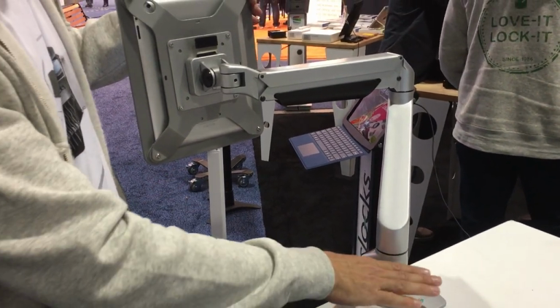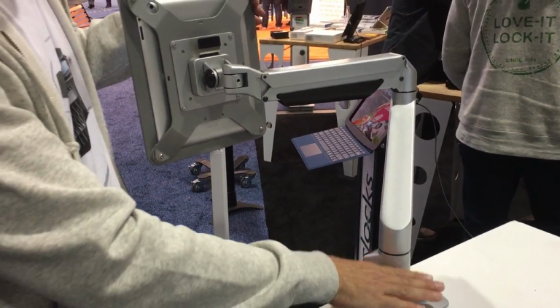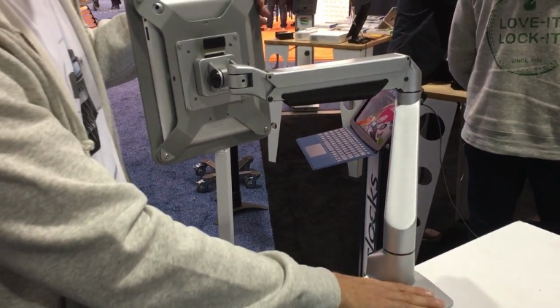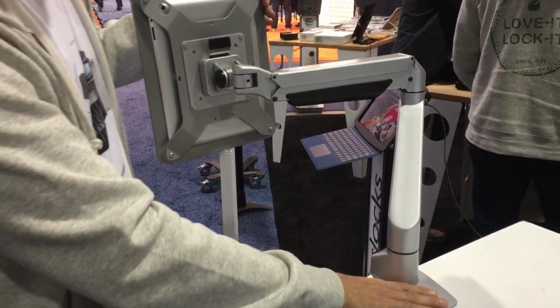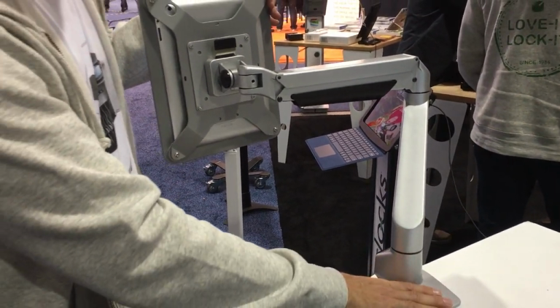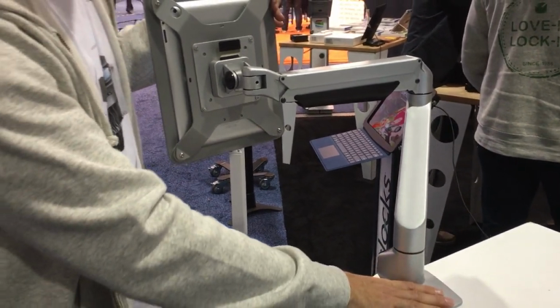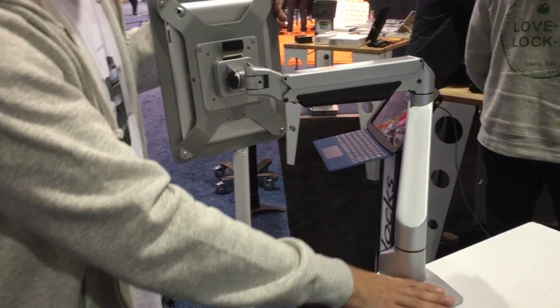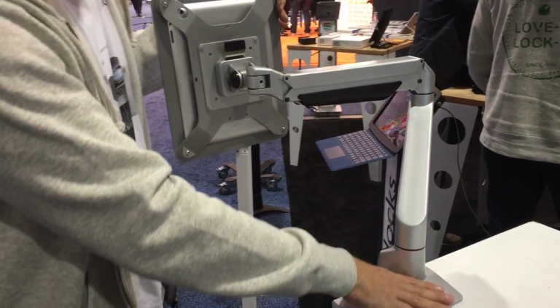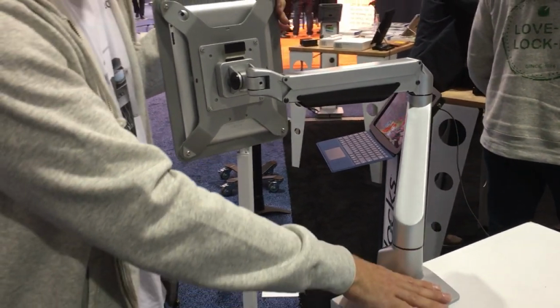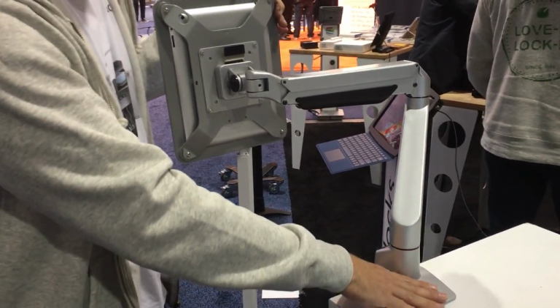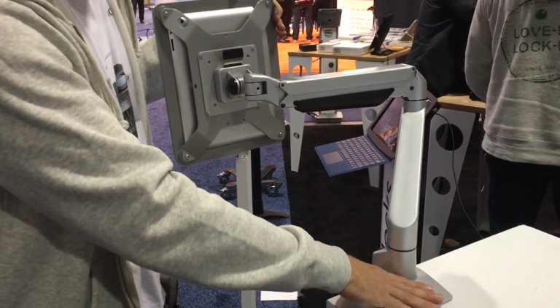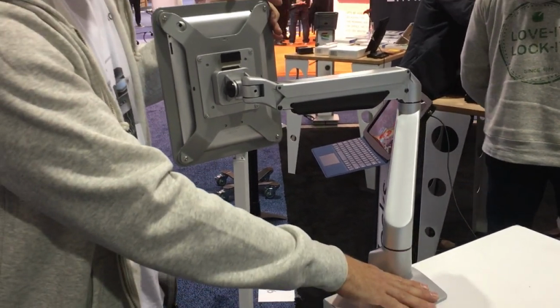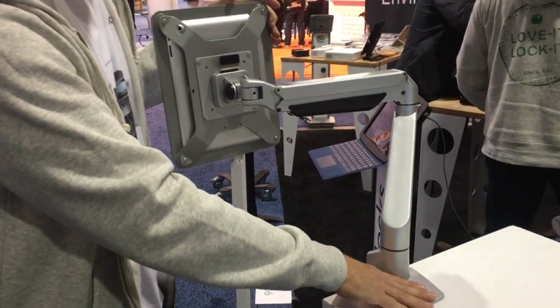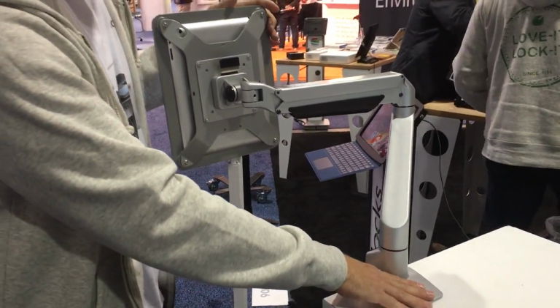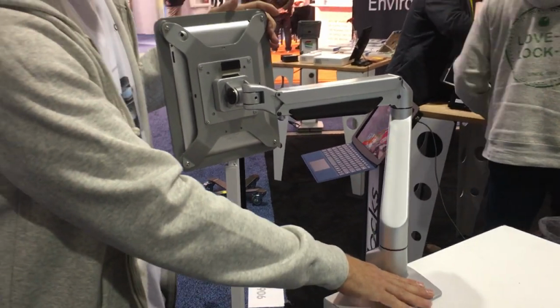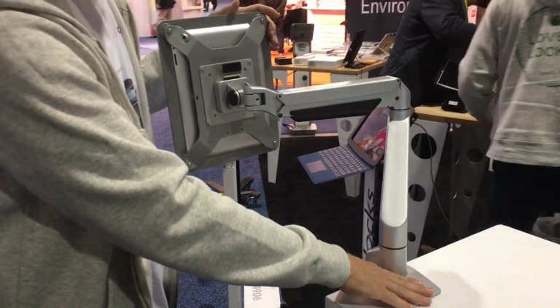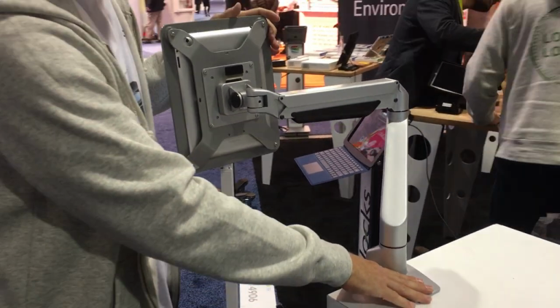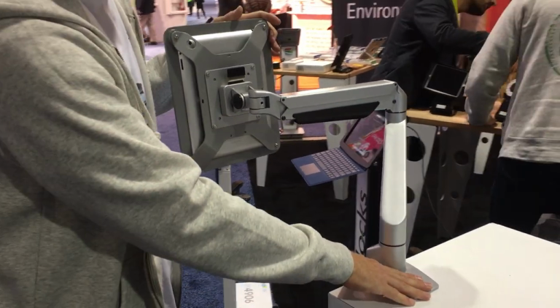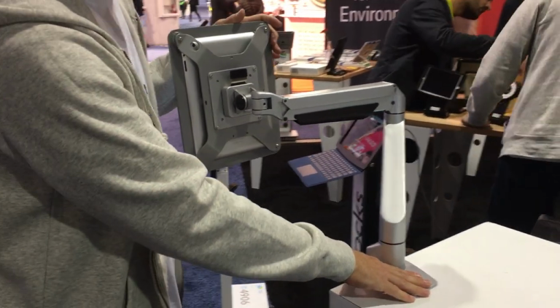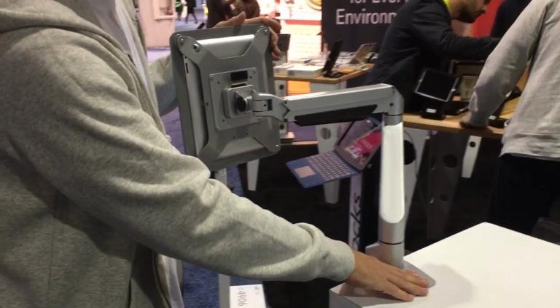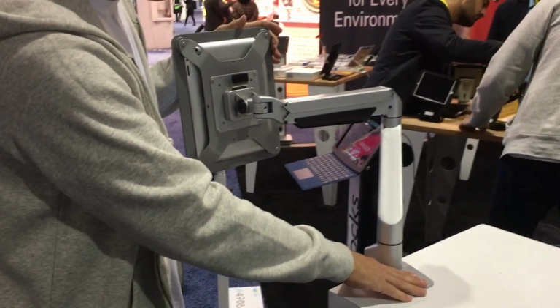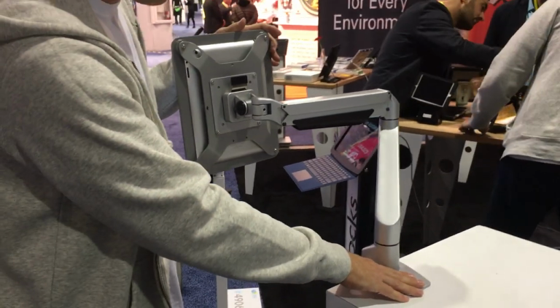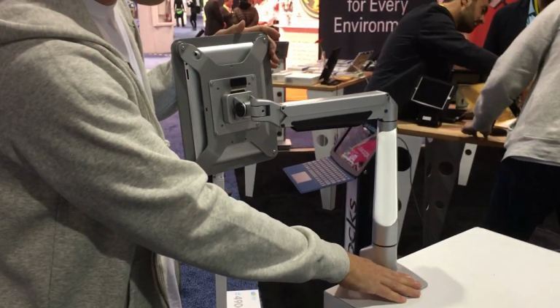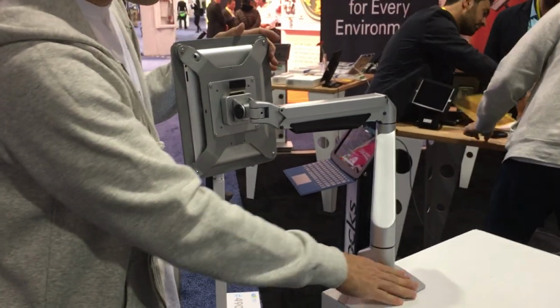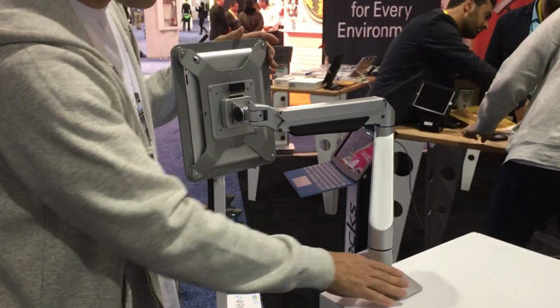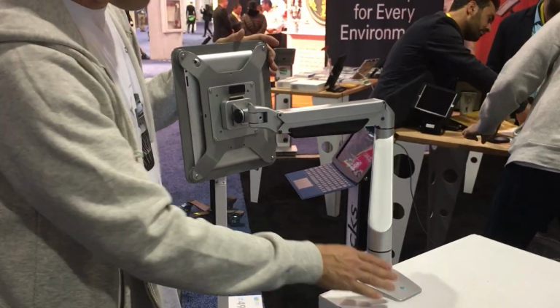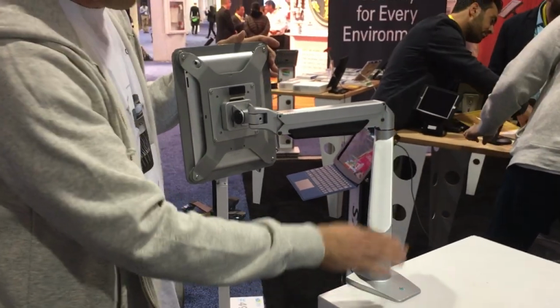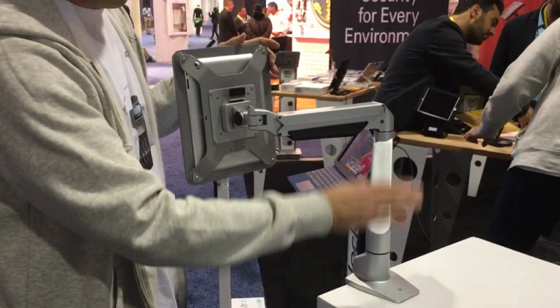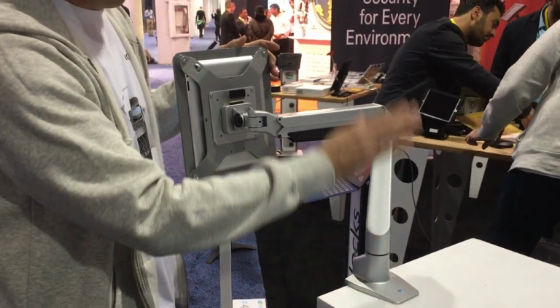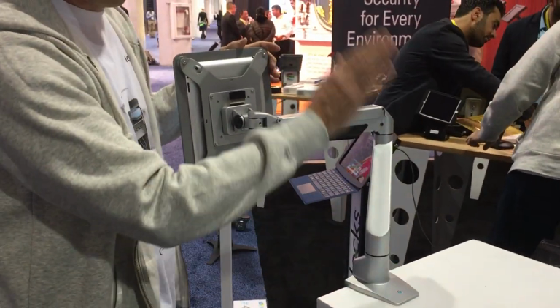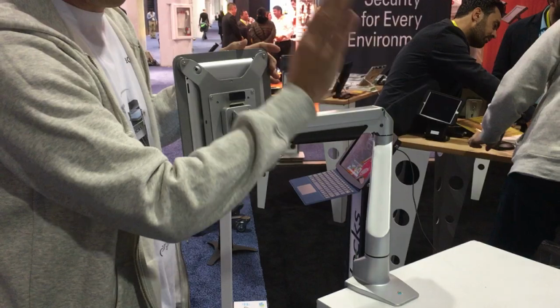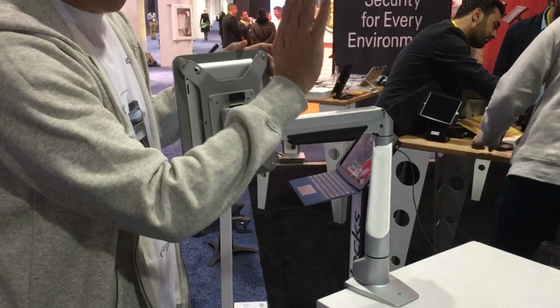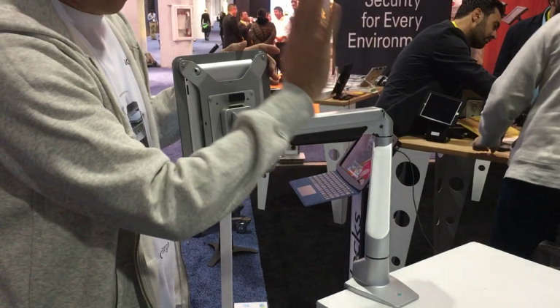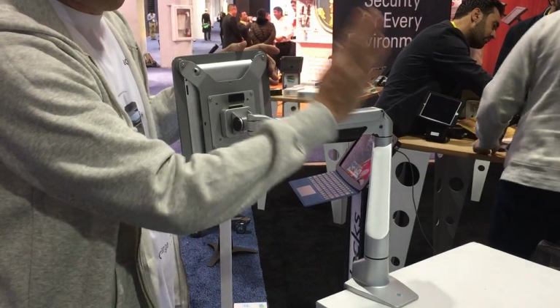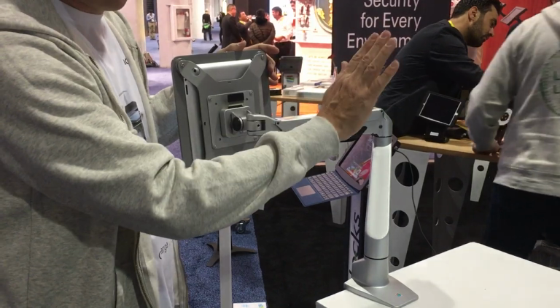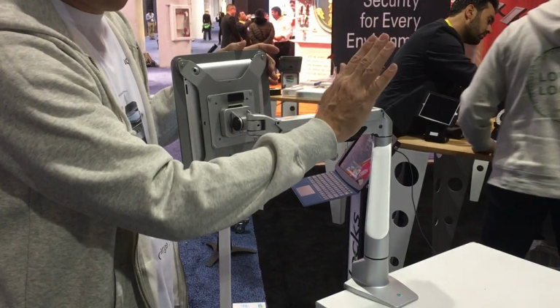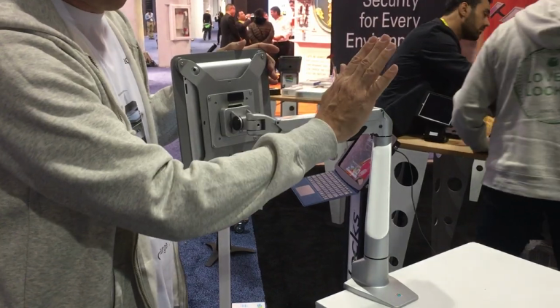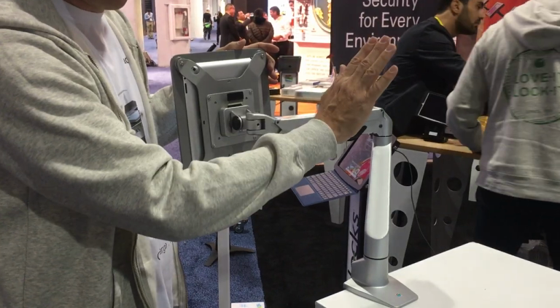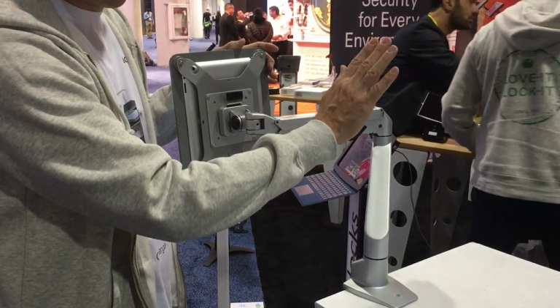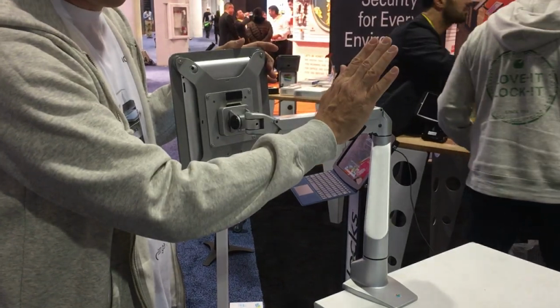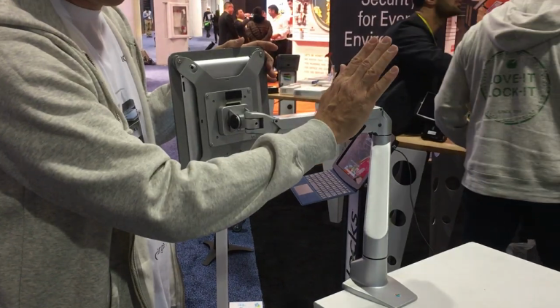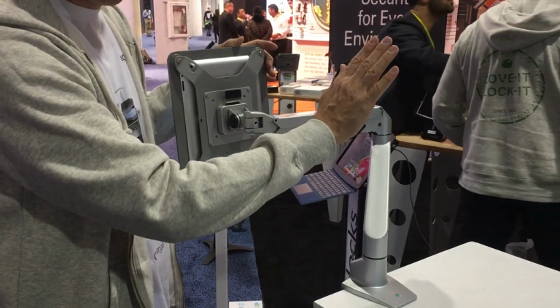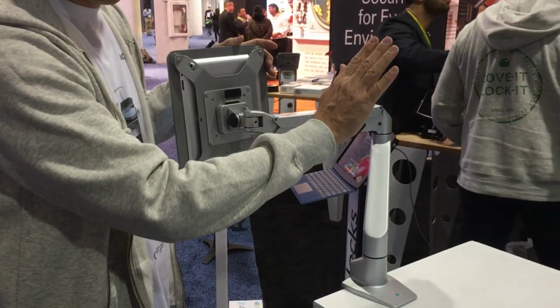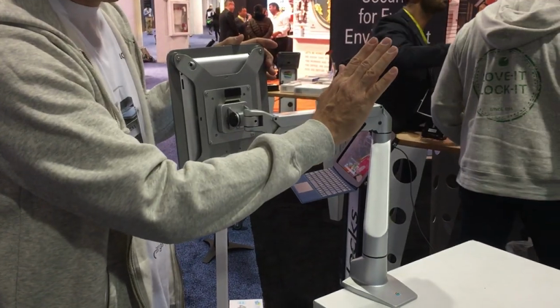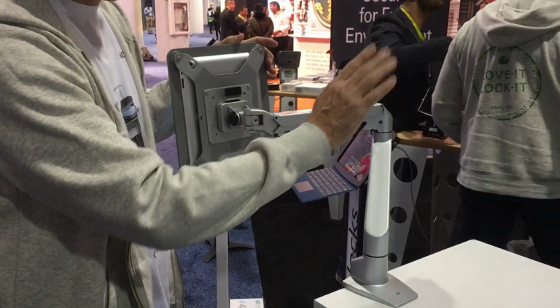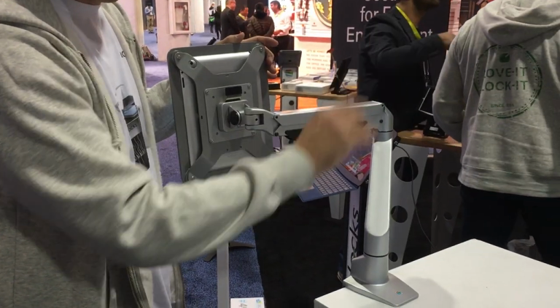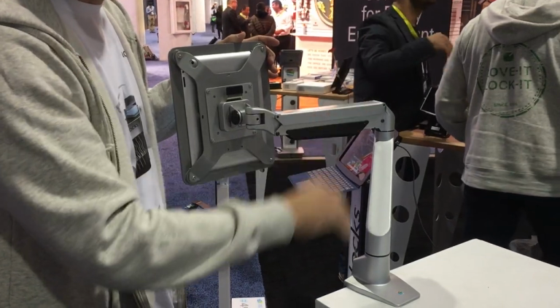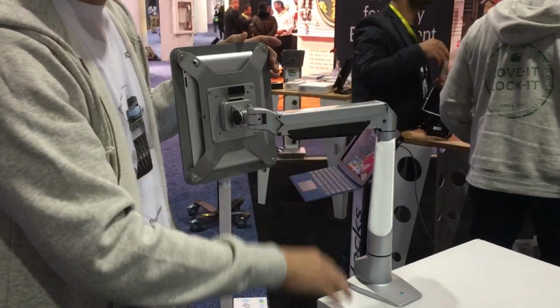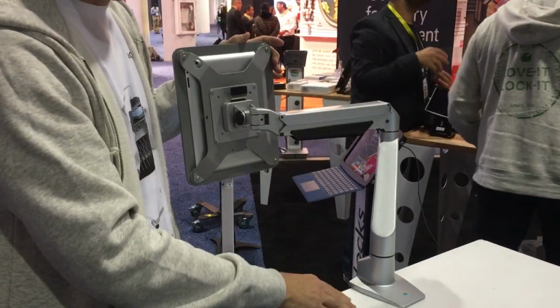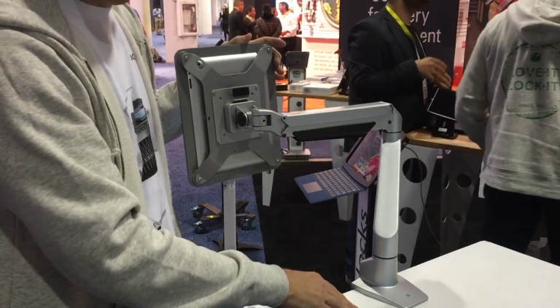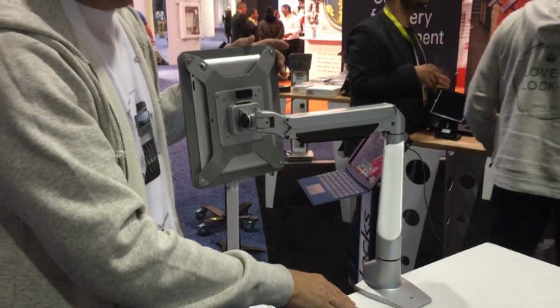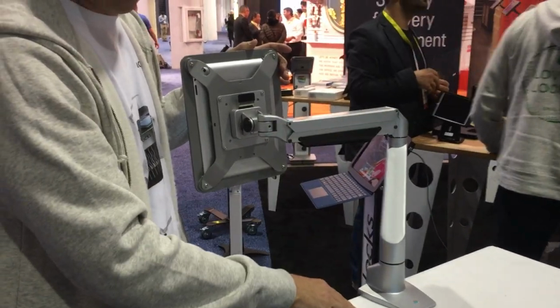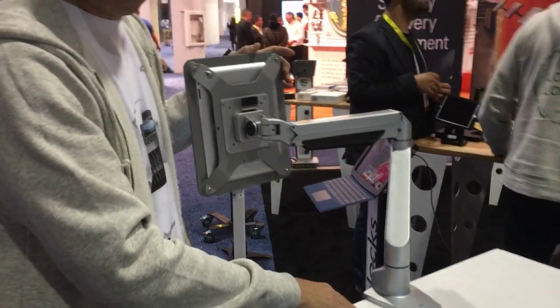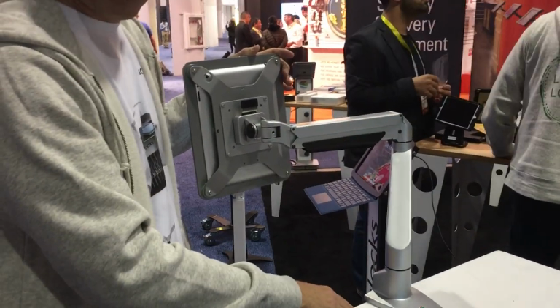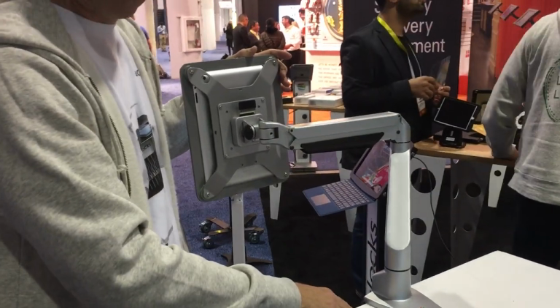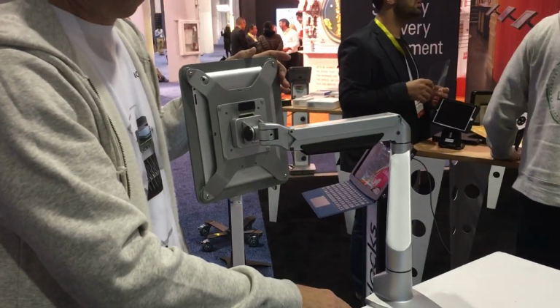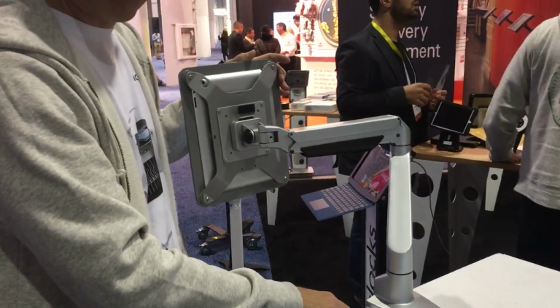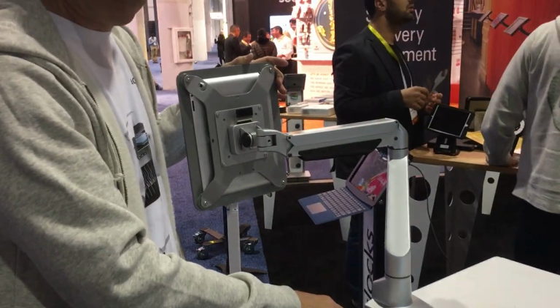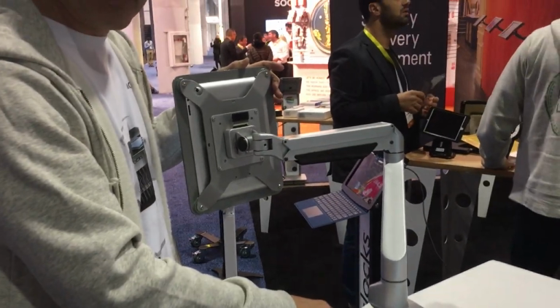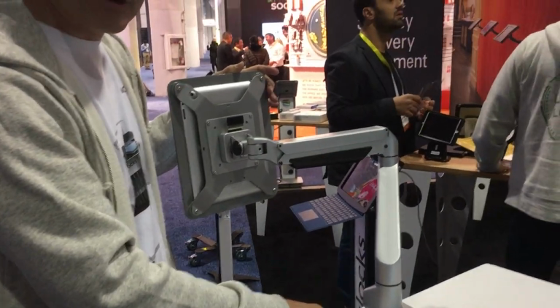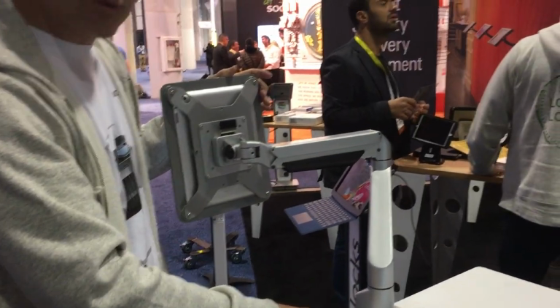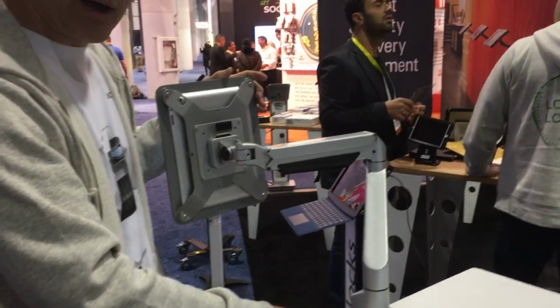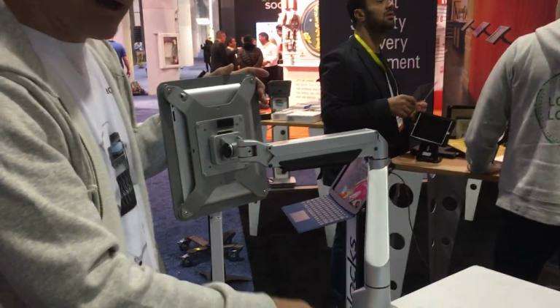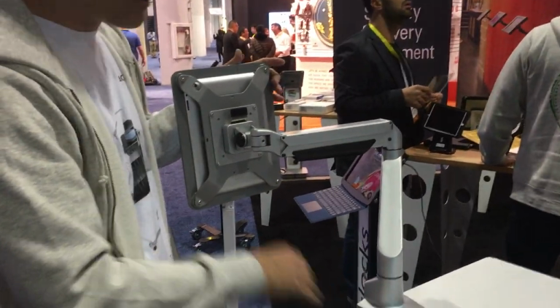You can do a desktop mount, table mount, or we have the ability to take it and go wall mount with it as well.